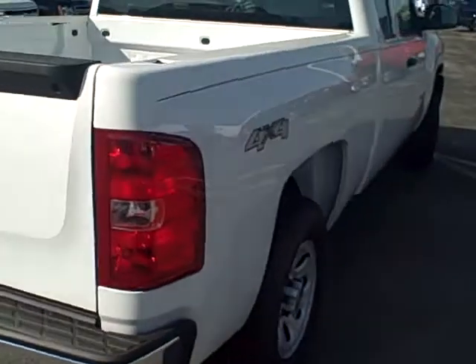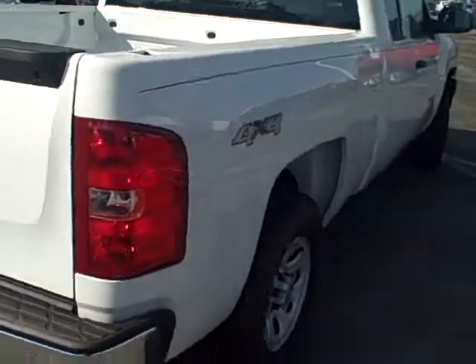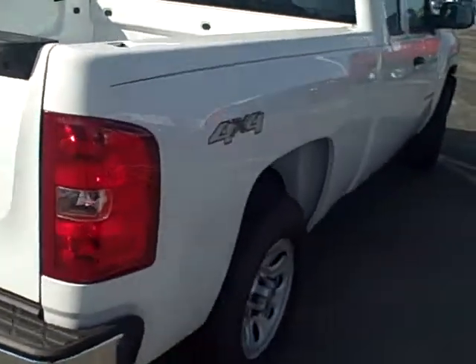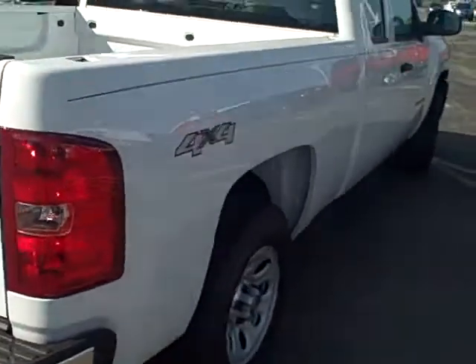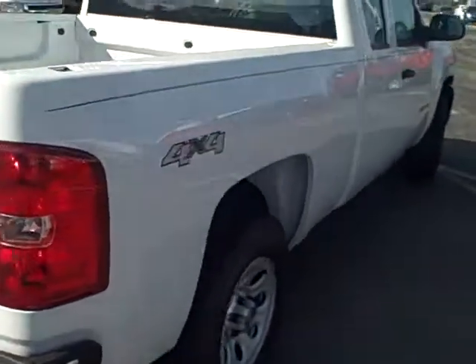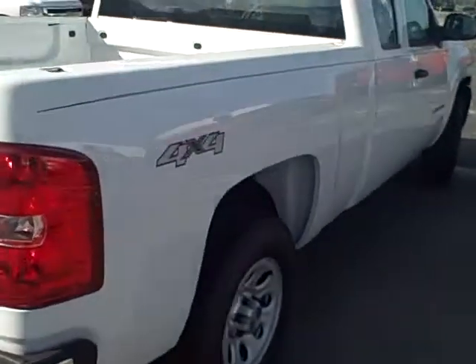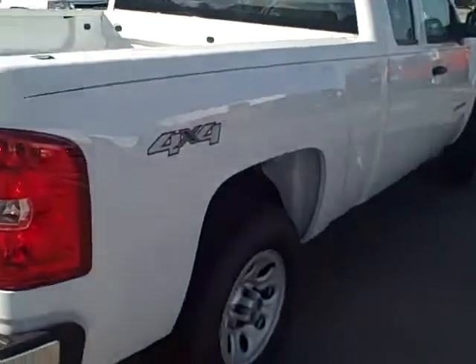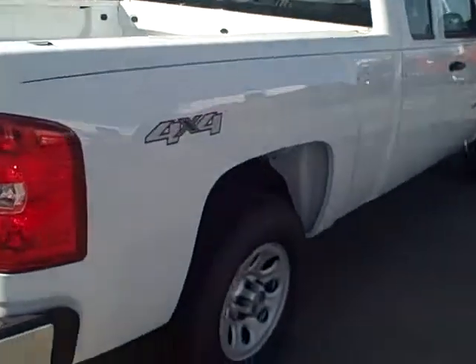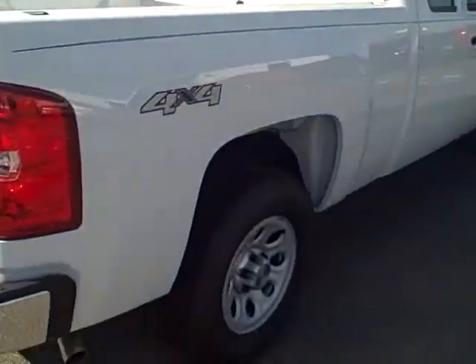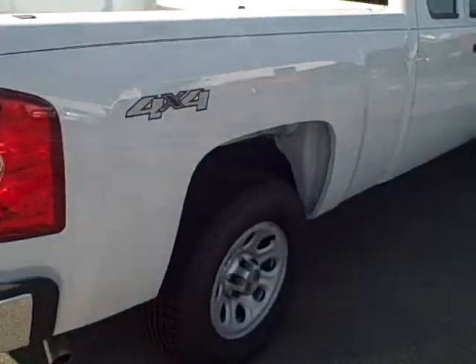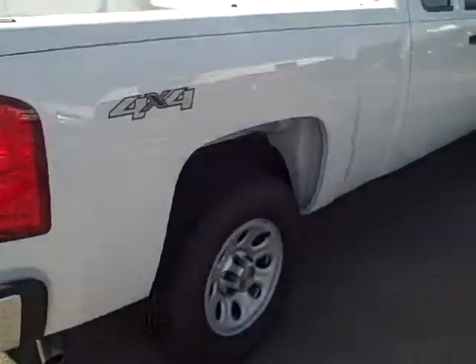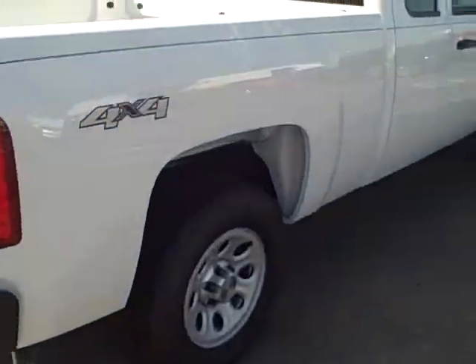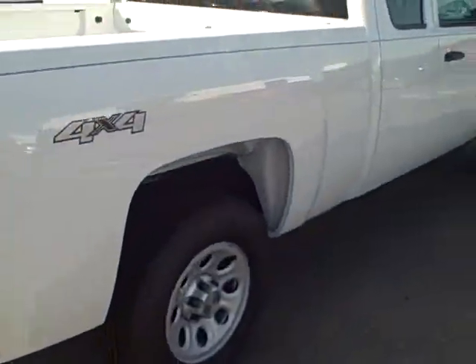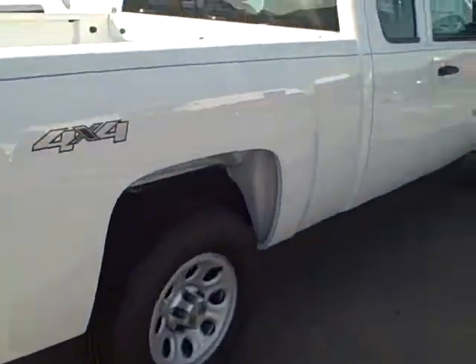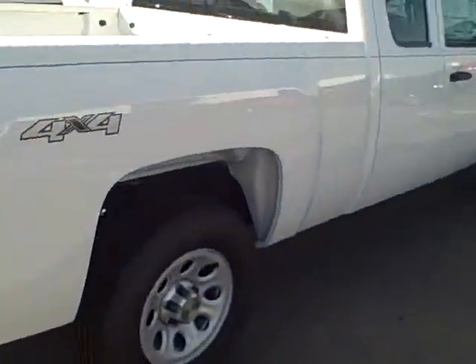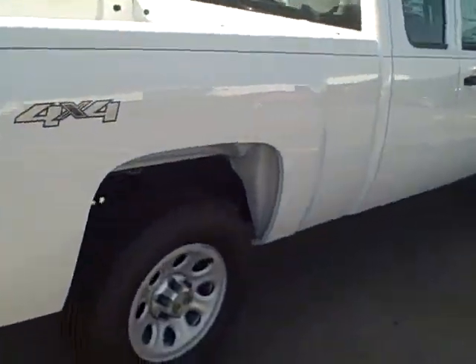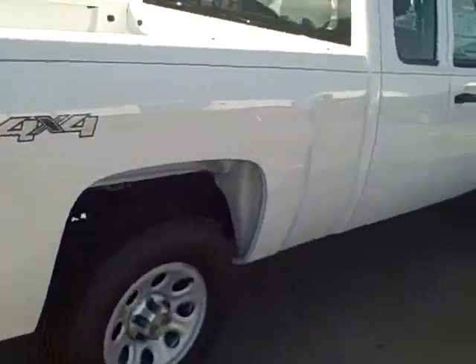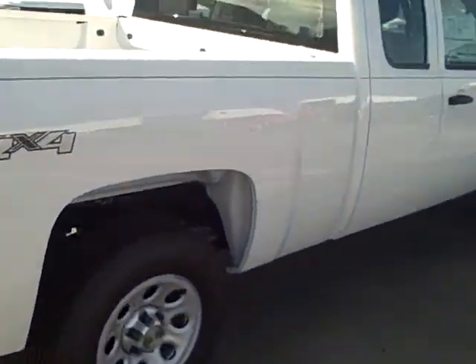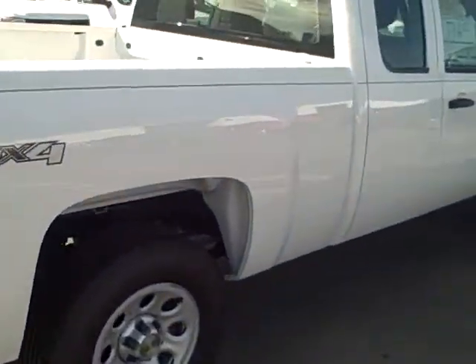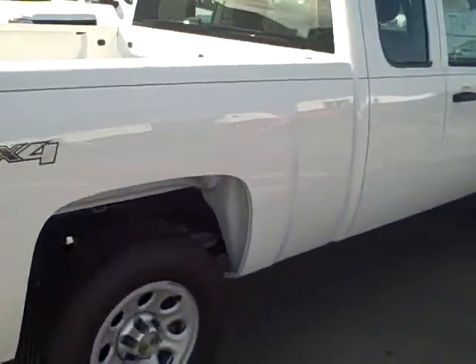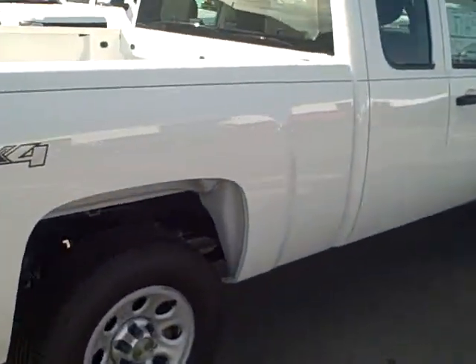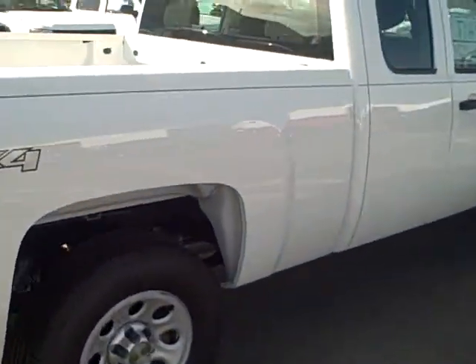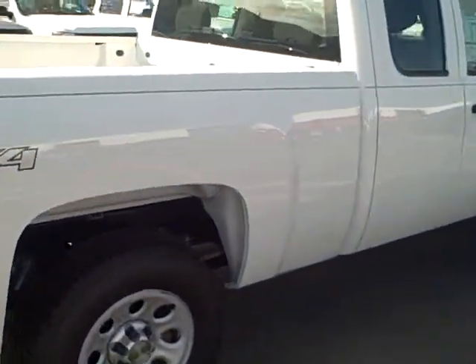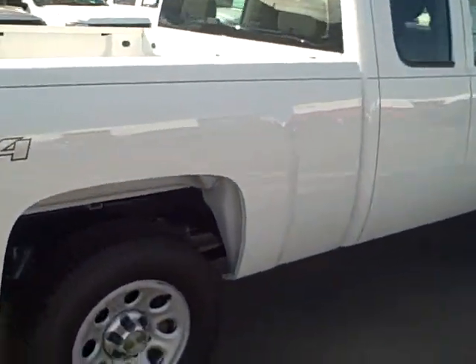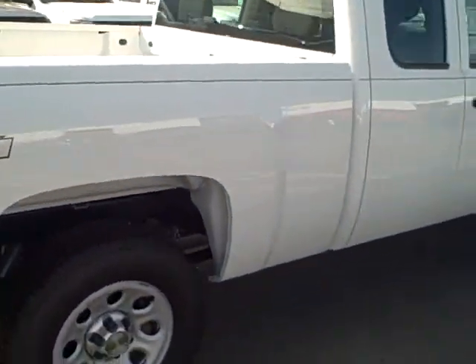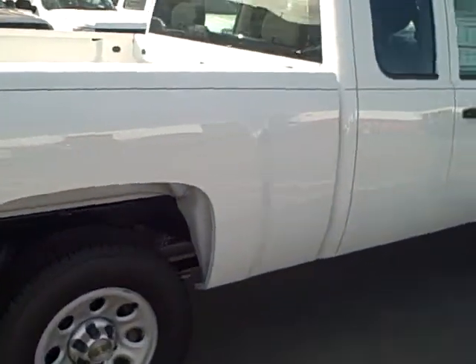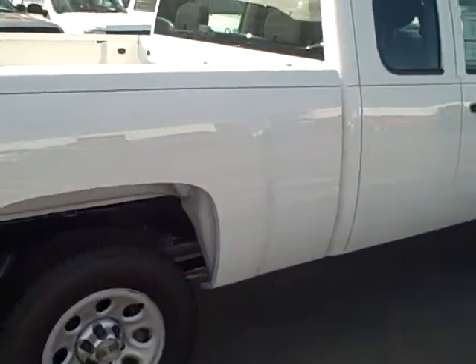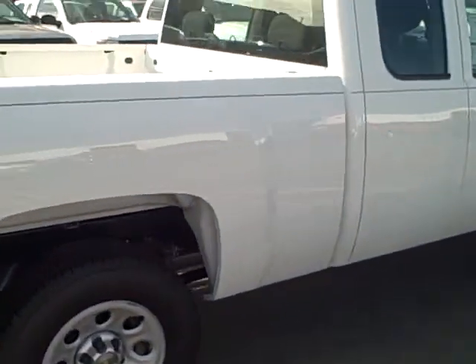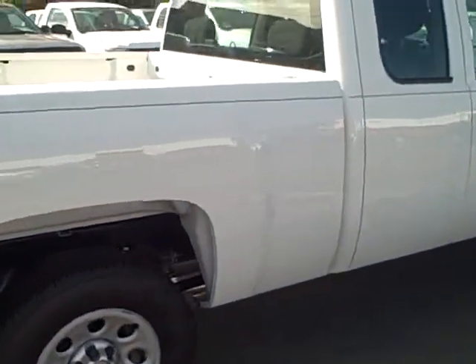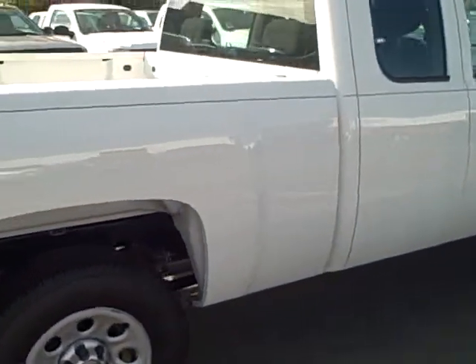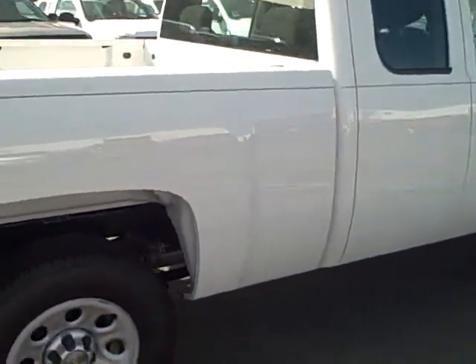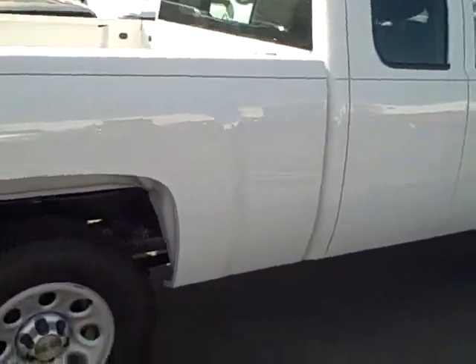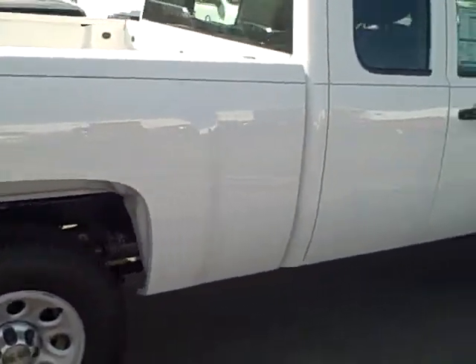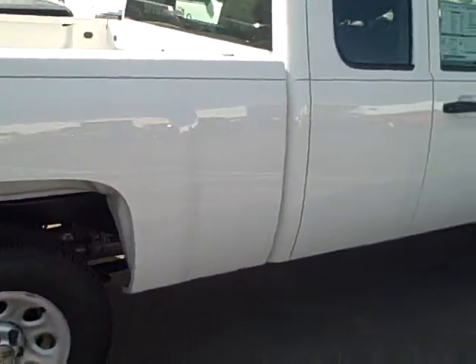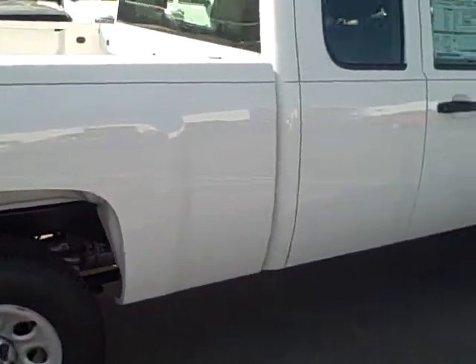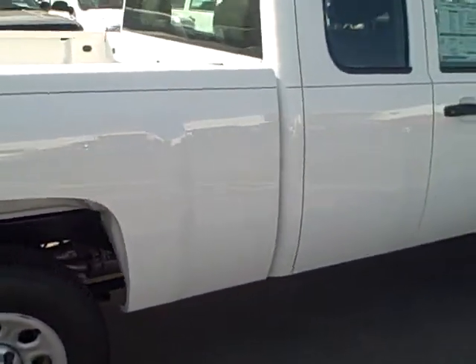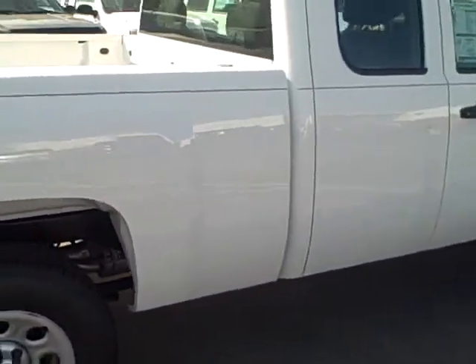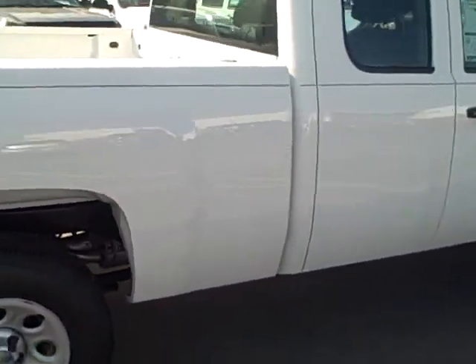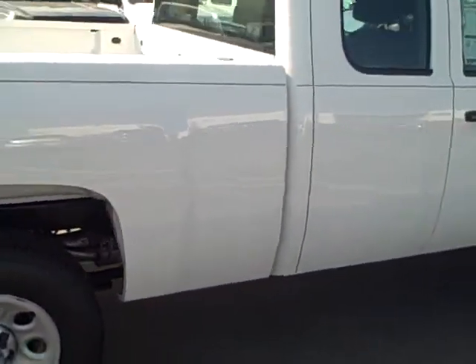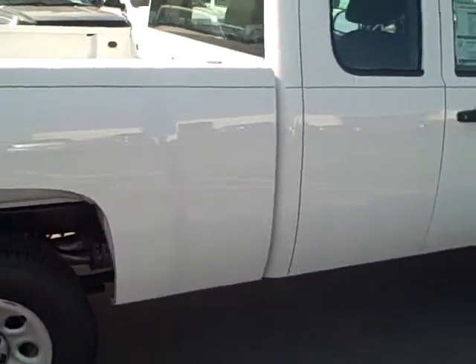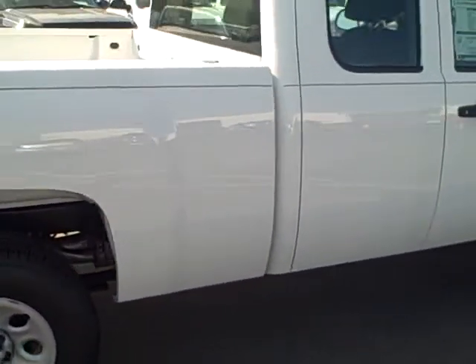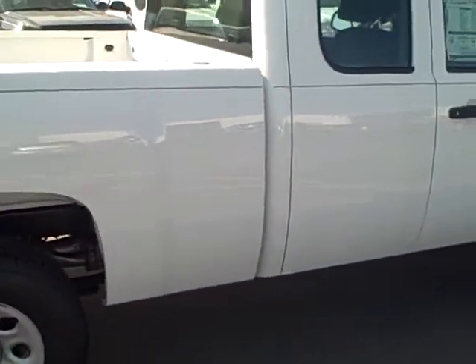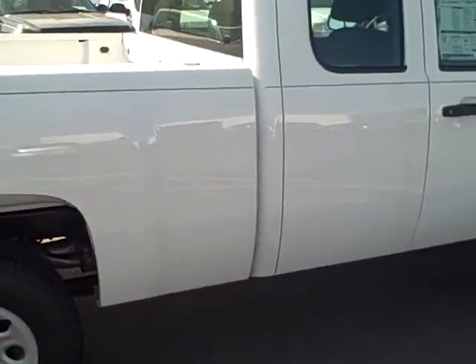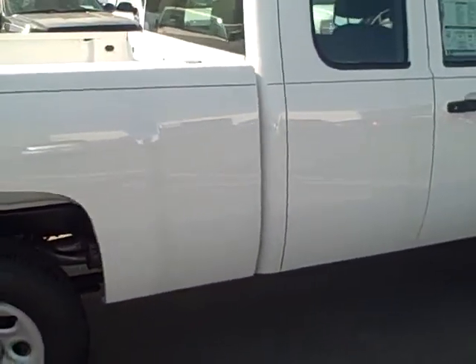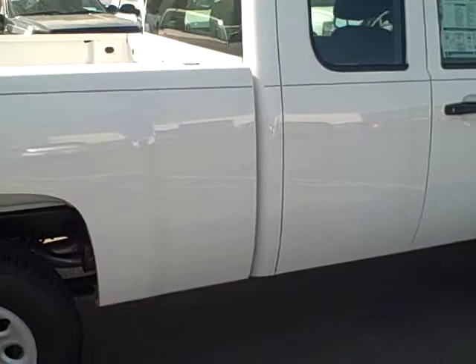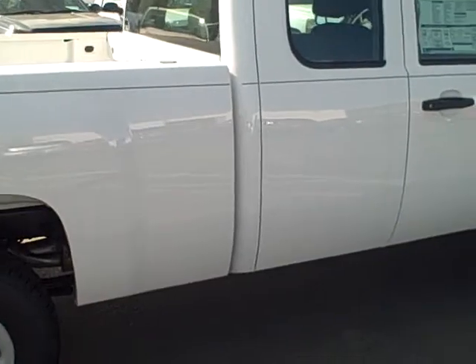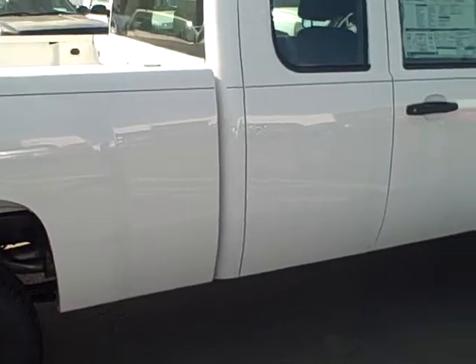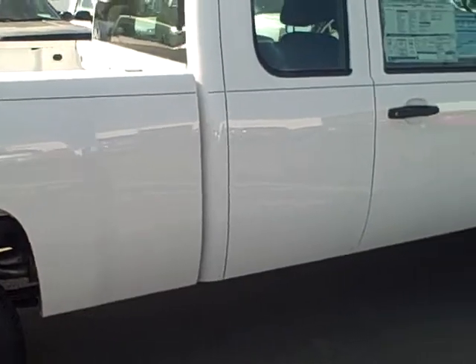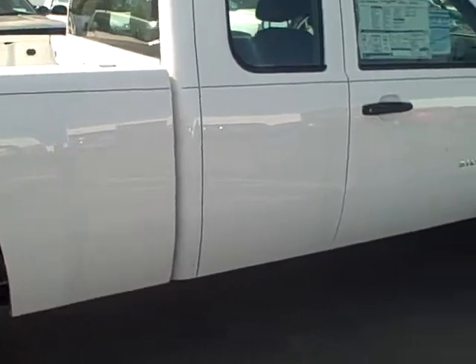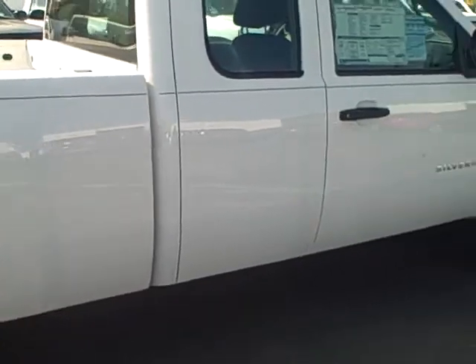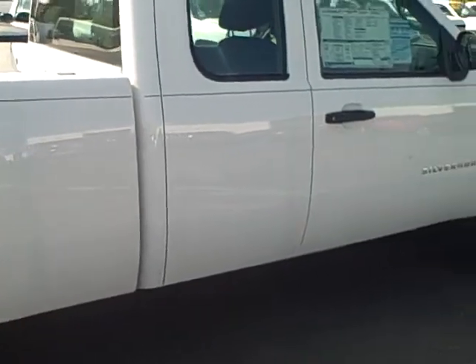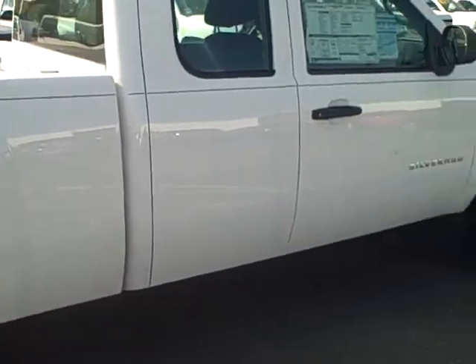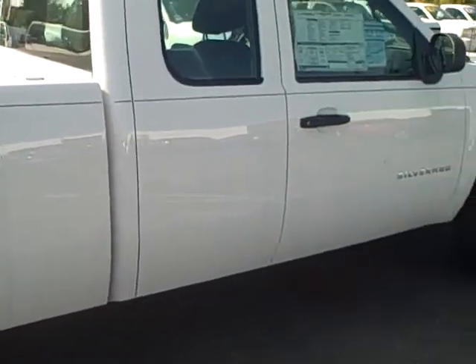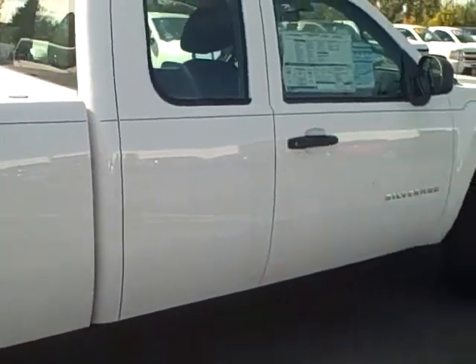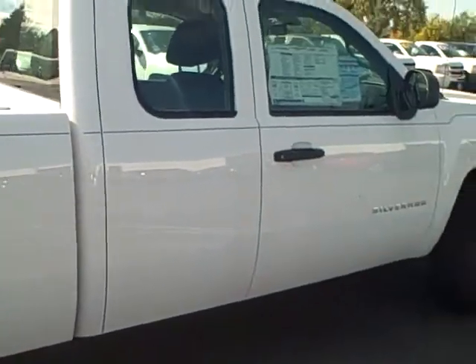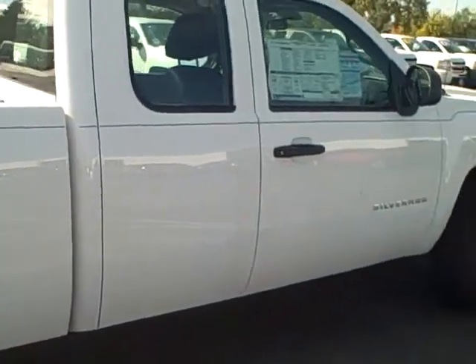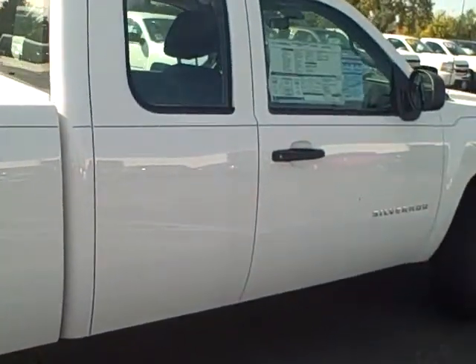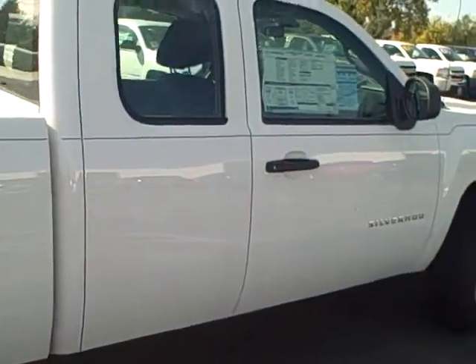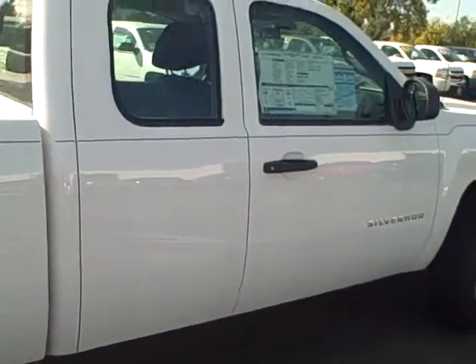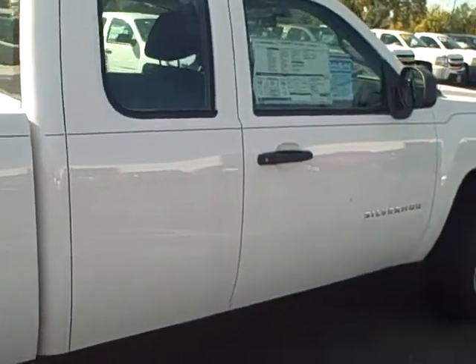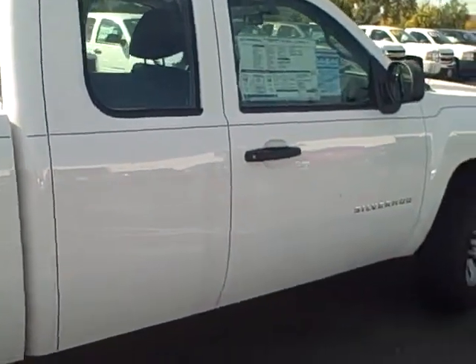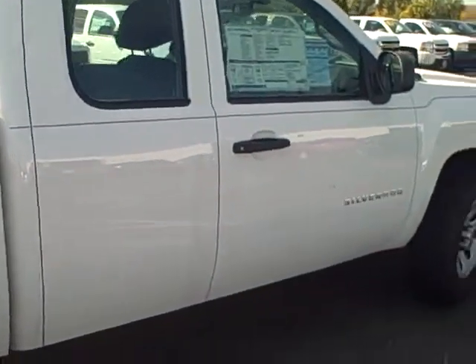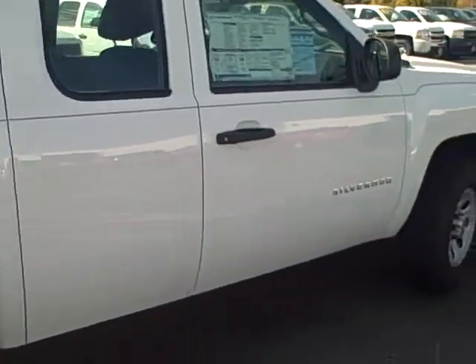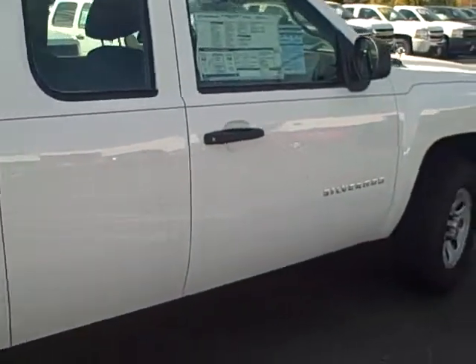It is a 2011, but it just came in. I think it was built late summer, so it's a relatively fresh vehicle.